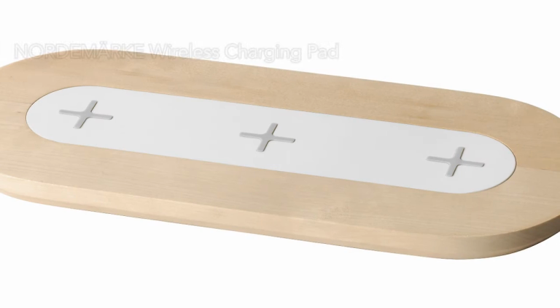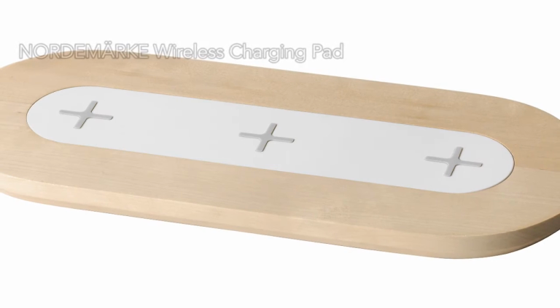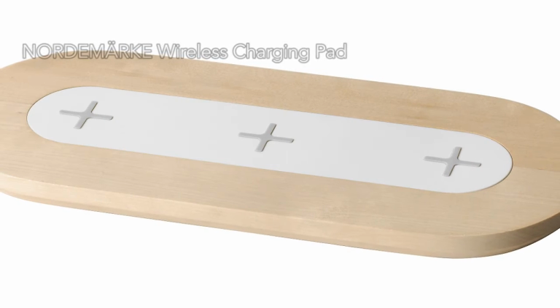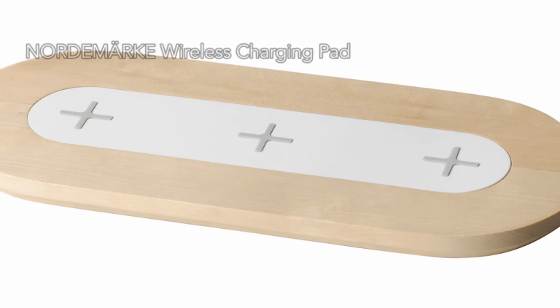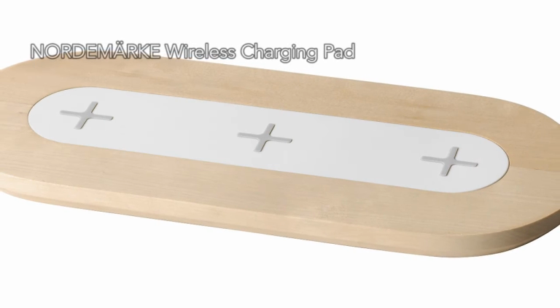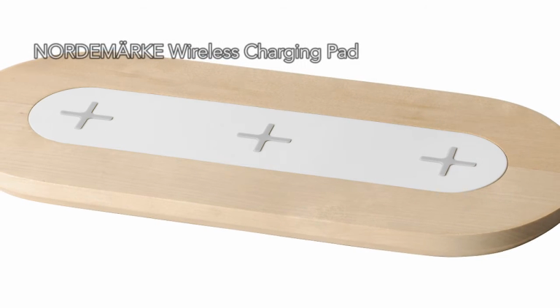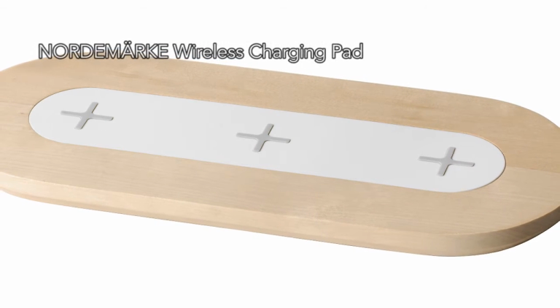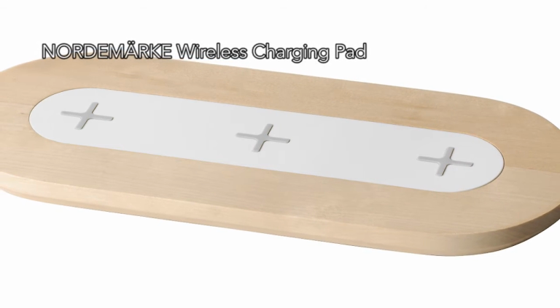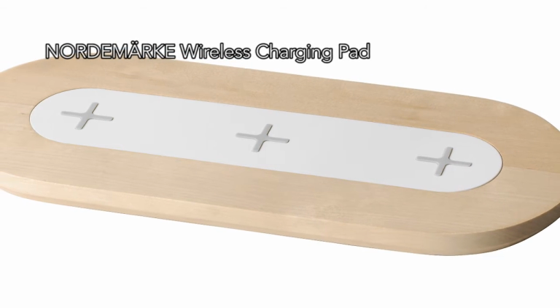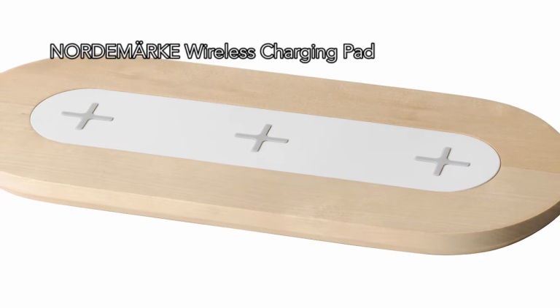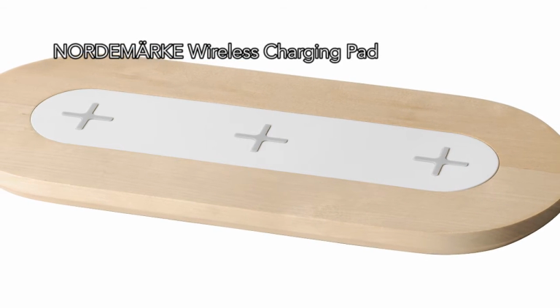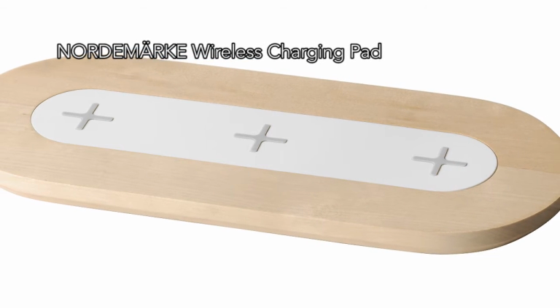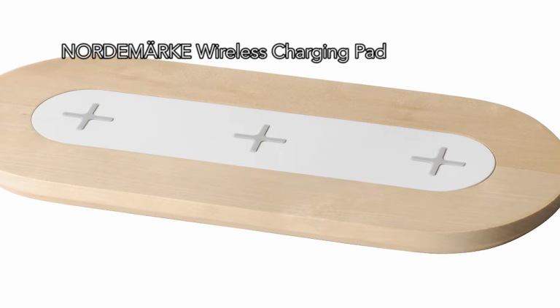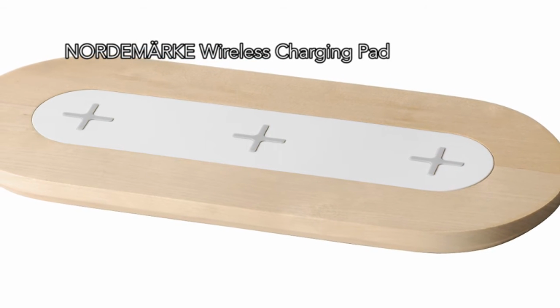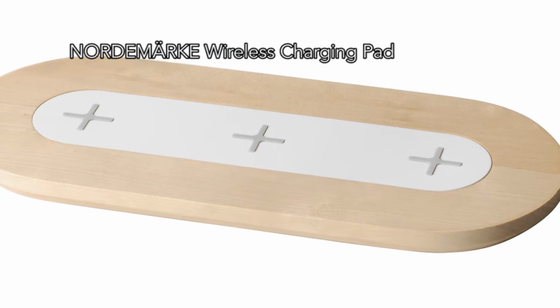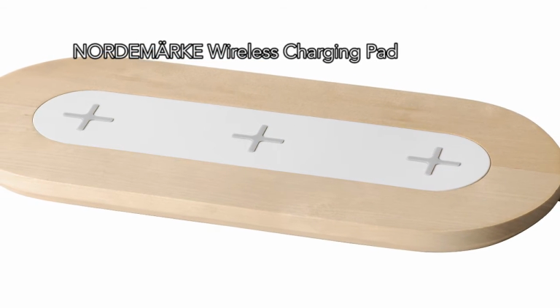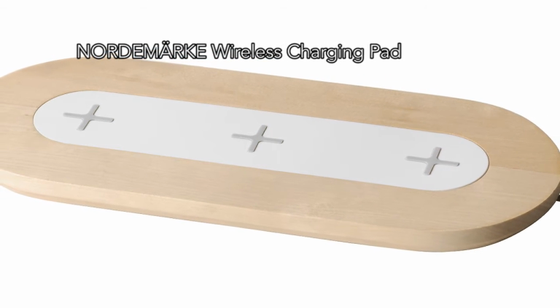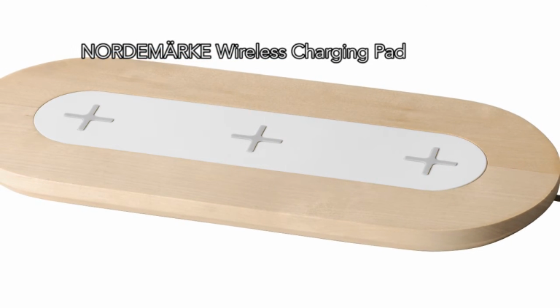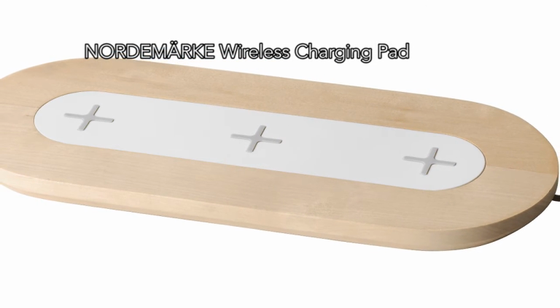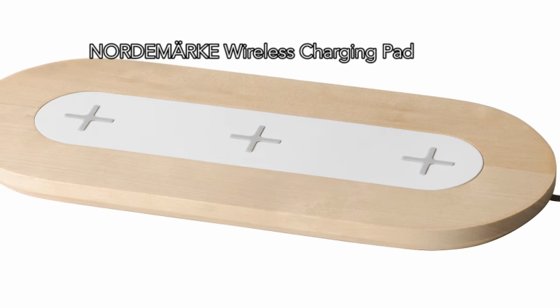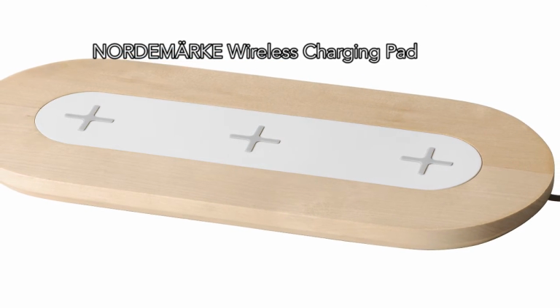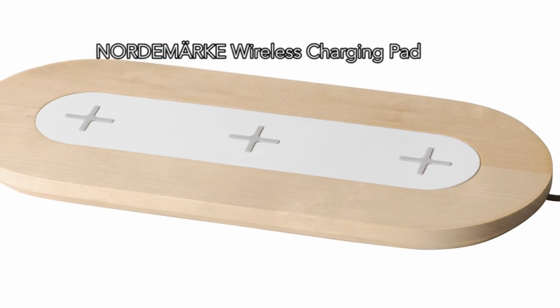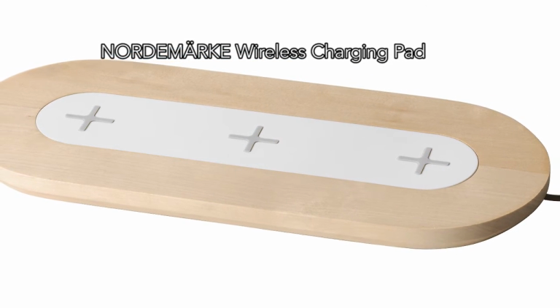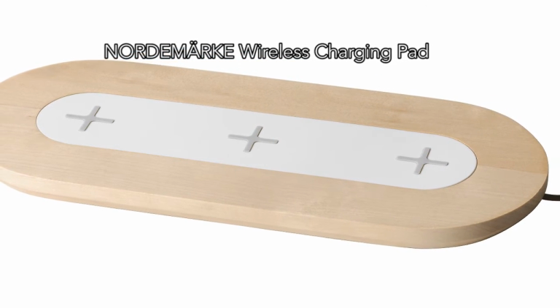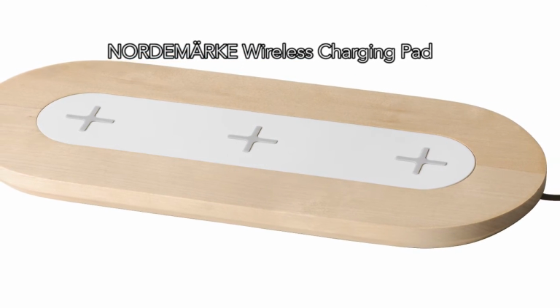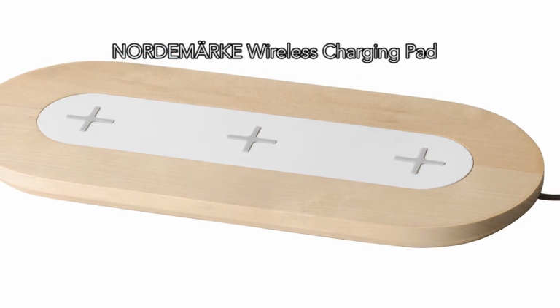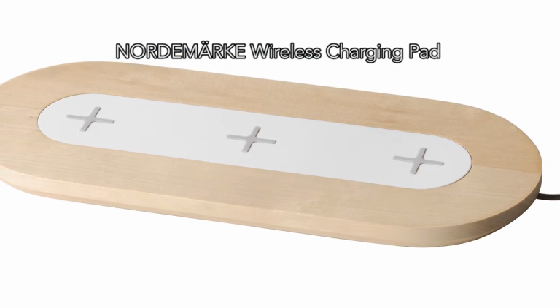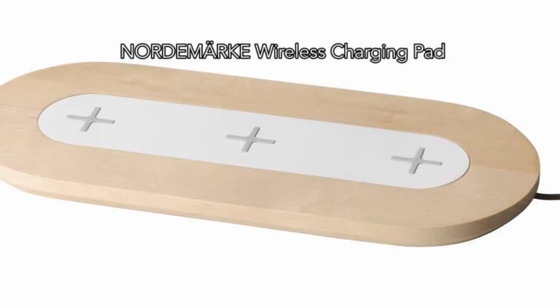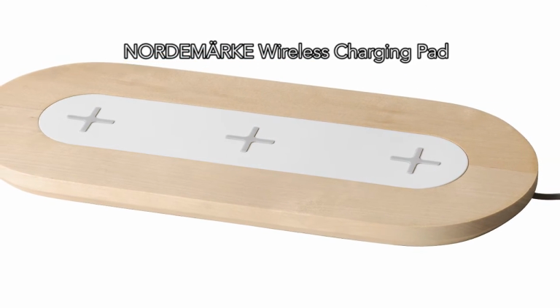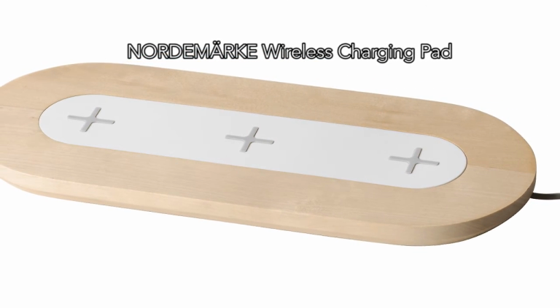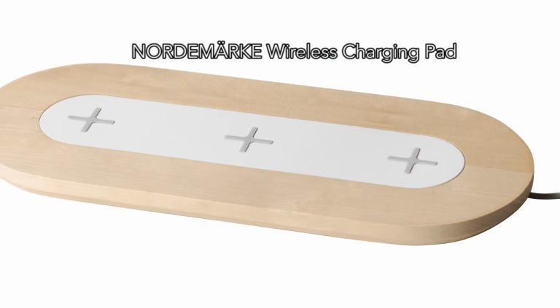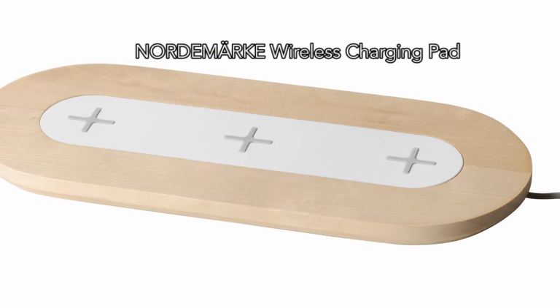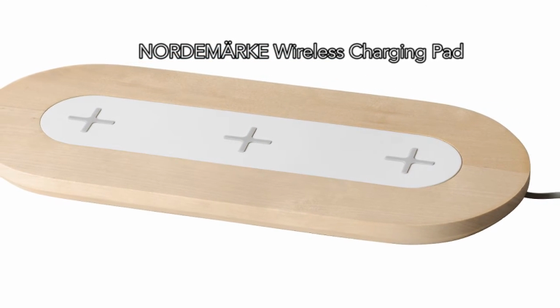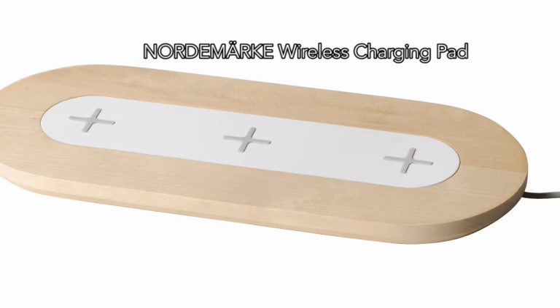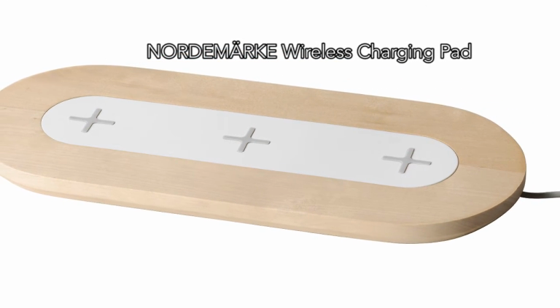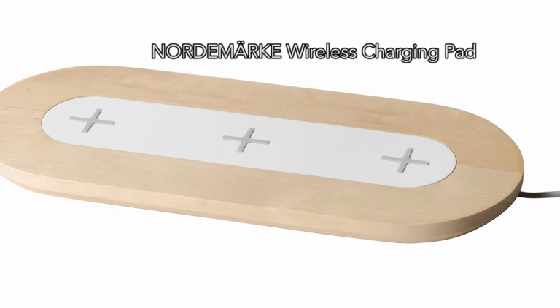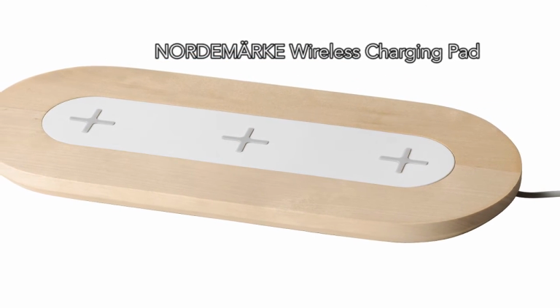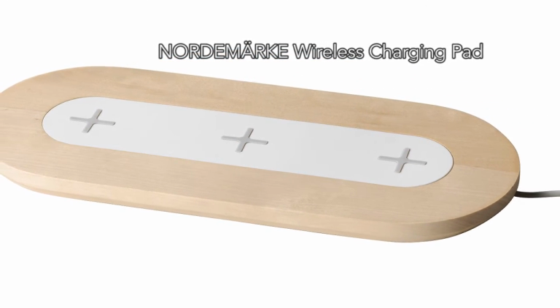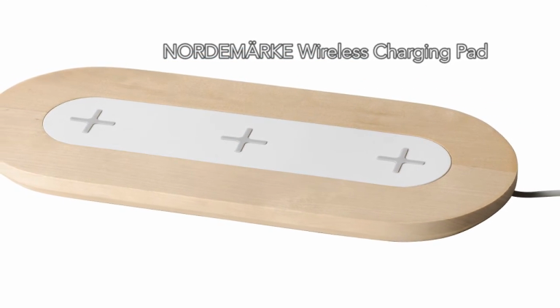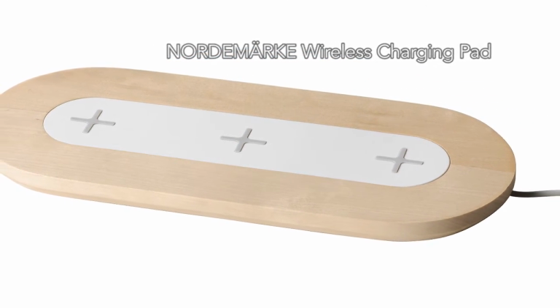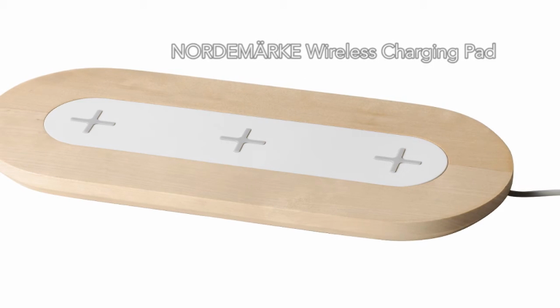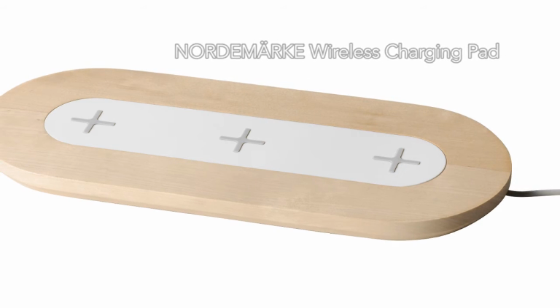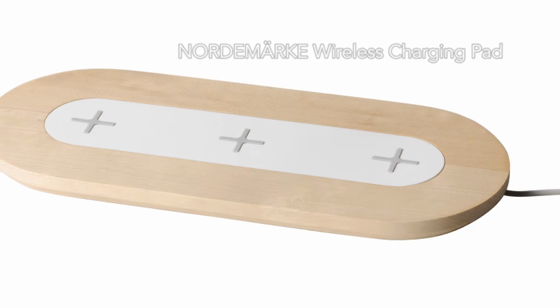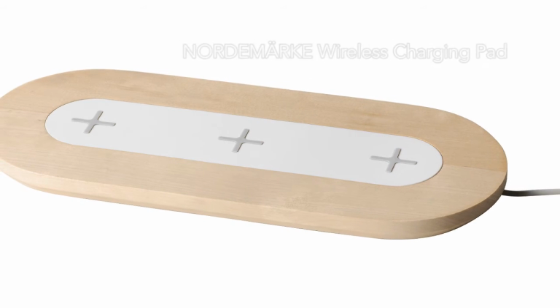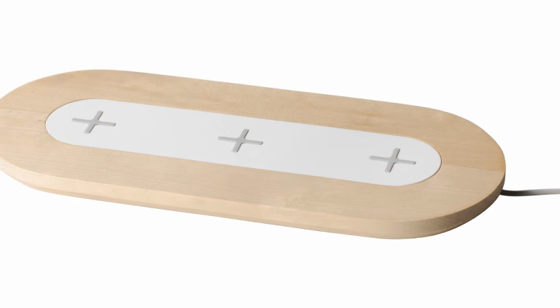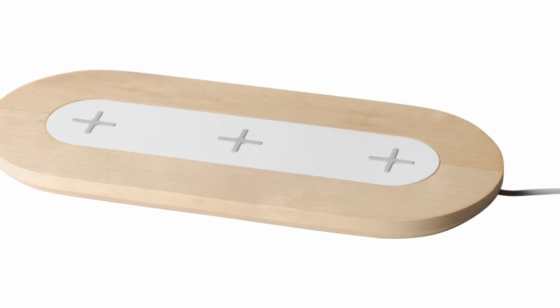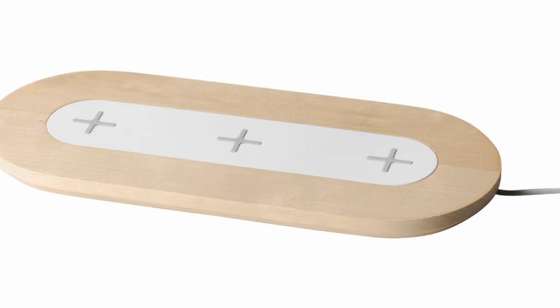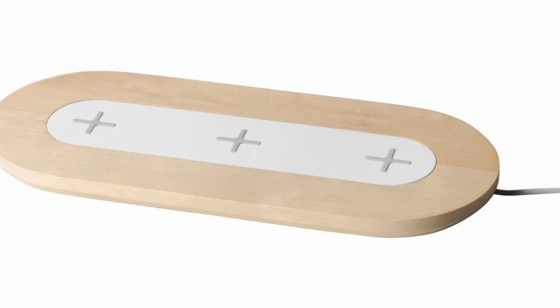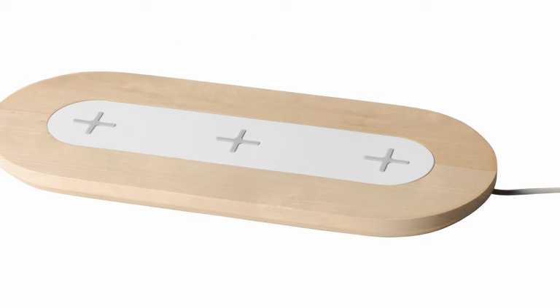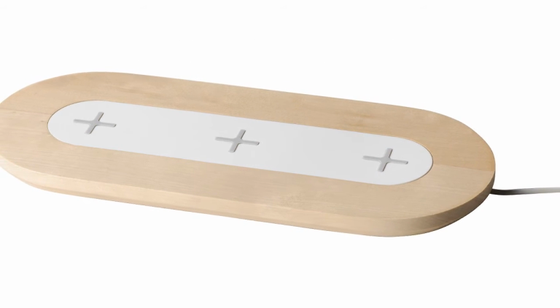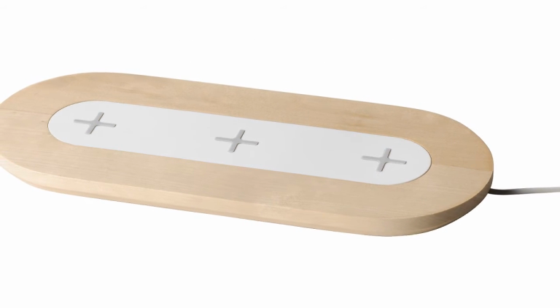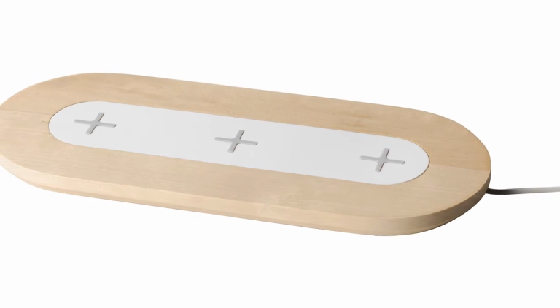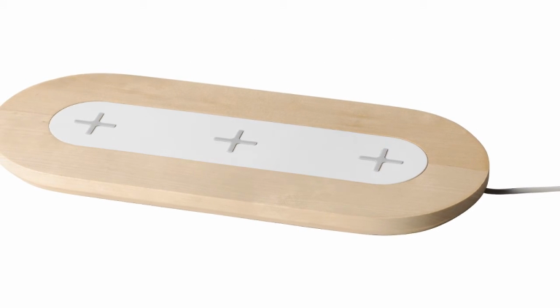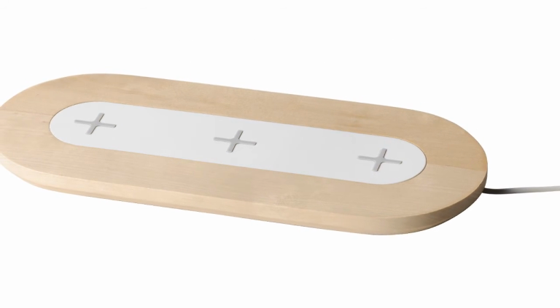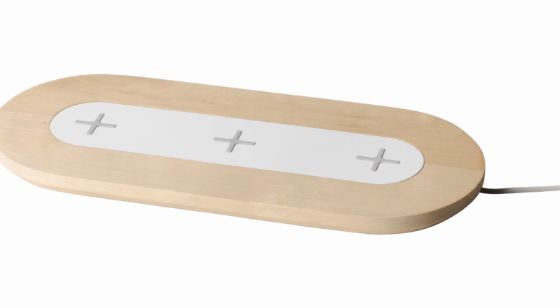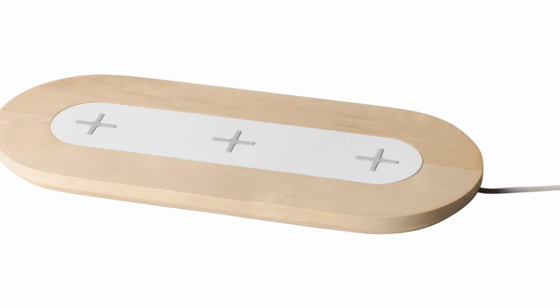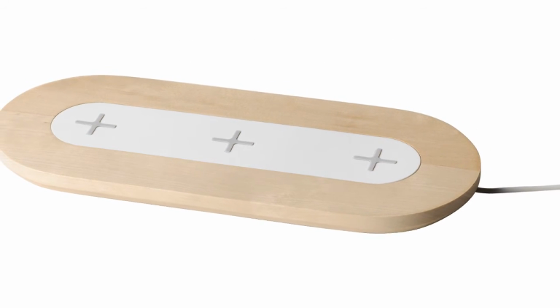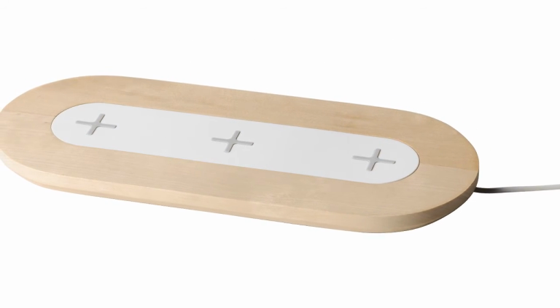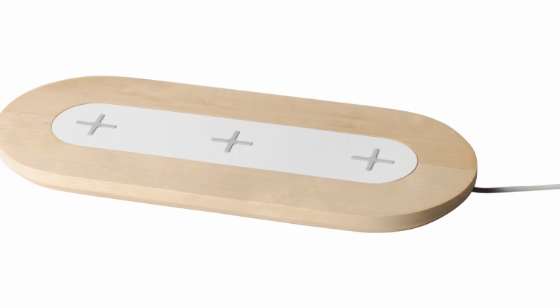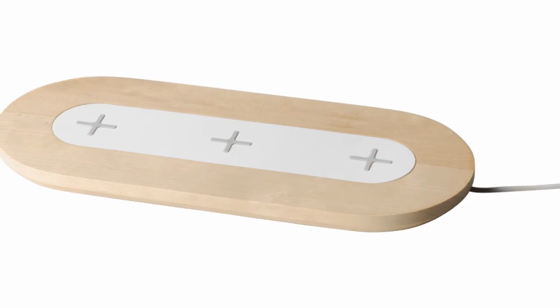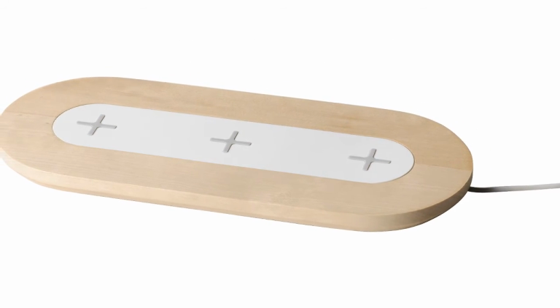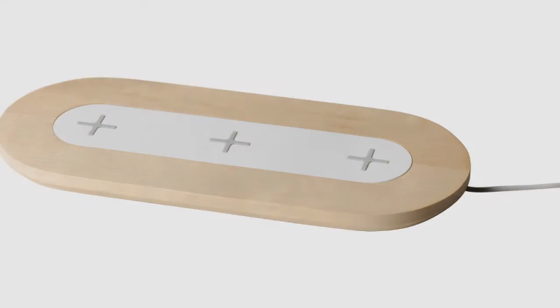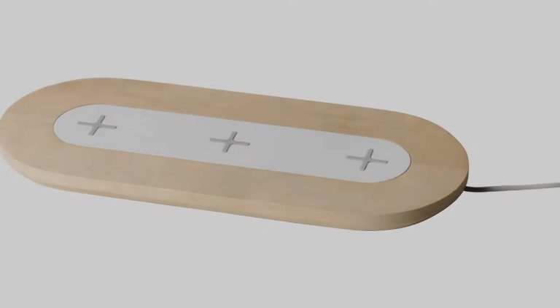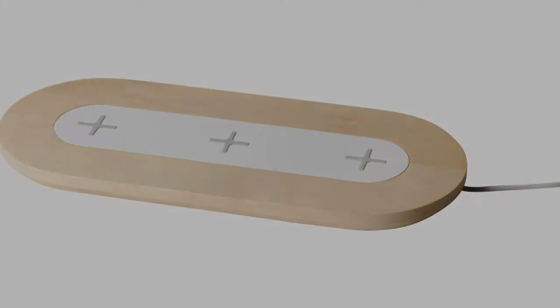Finally, is the Nordmarky, a wireless charging pad which can charge three Qi-compatible devices simultaneously, and it comes in two colors.